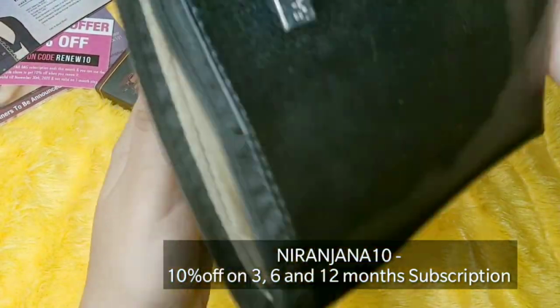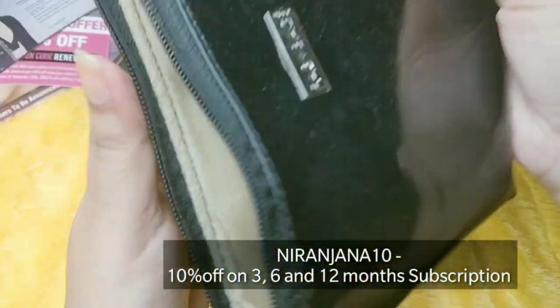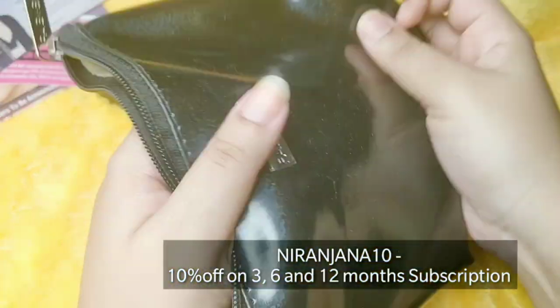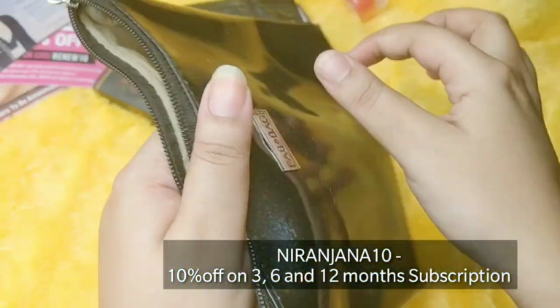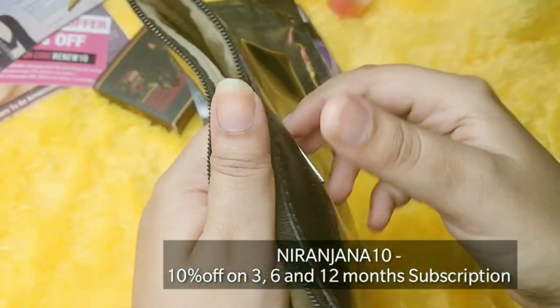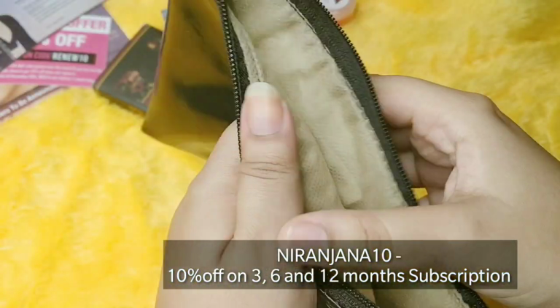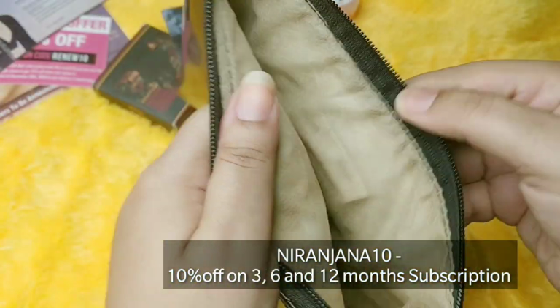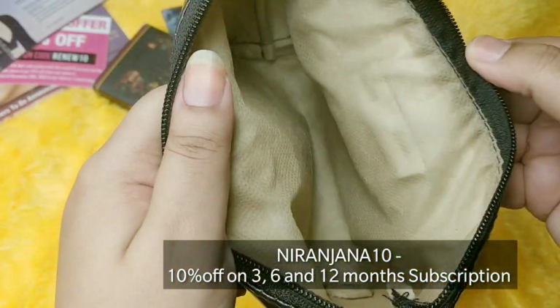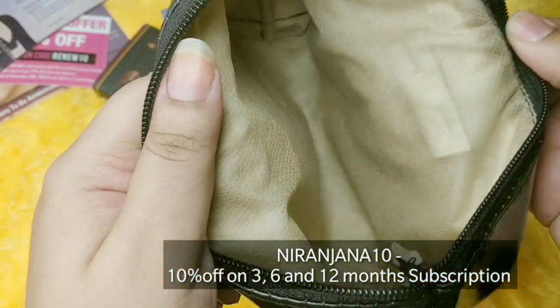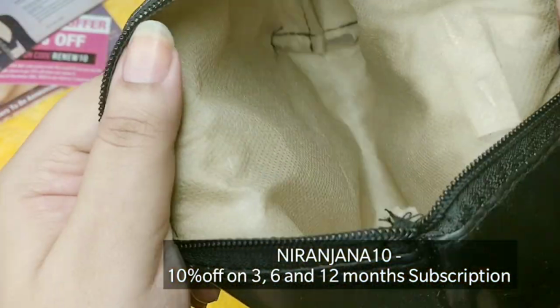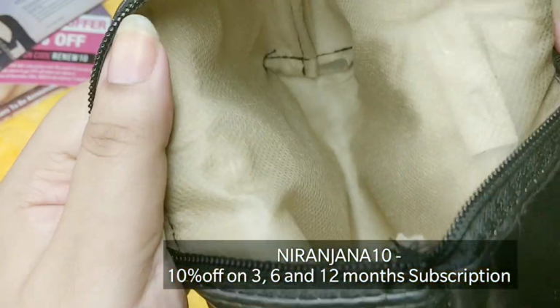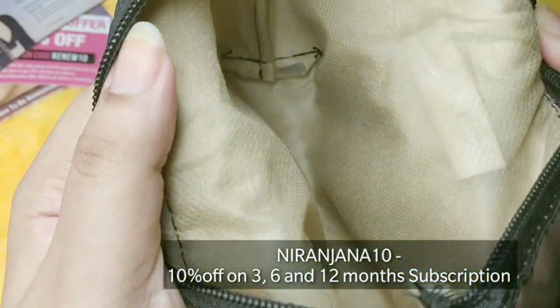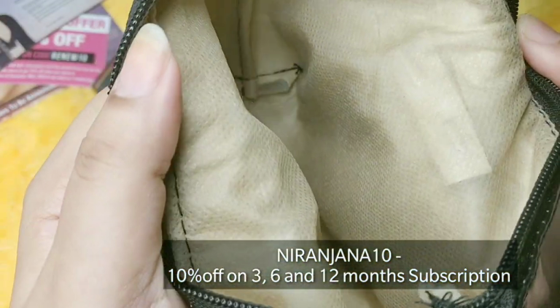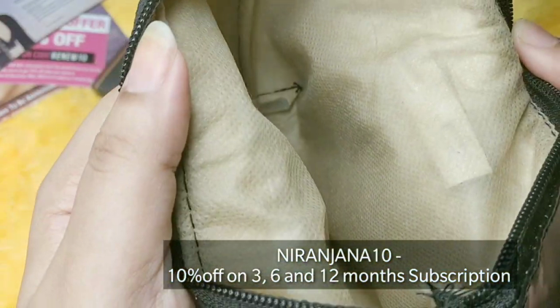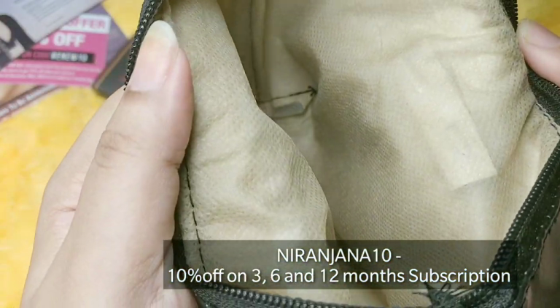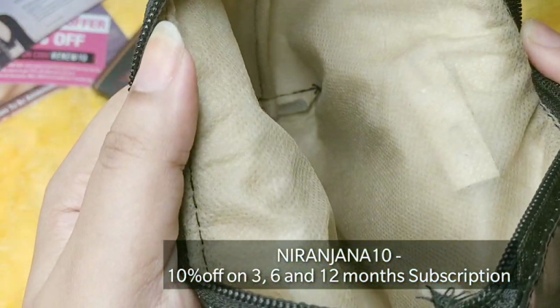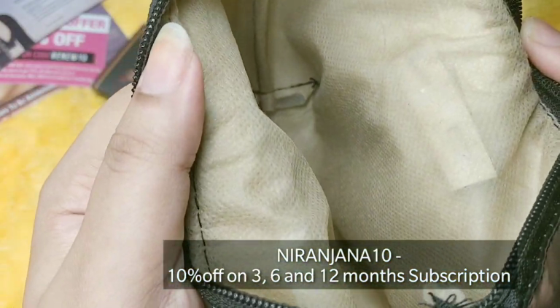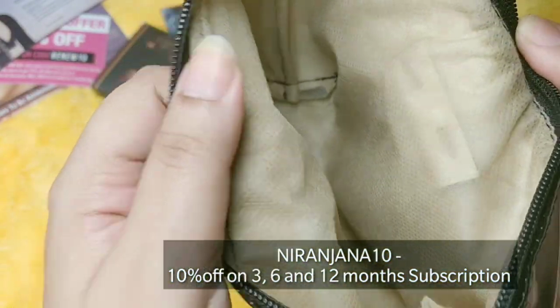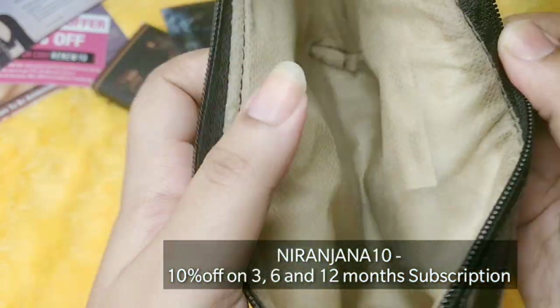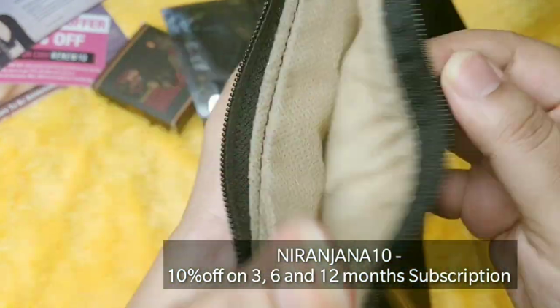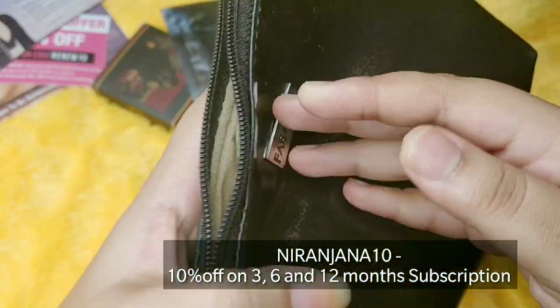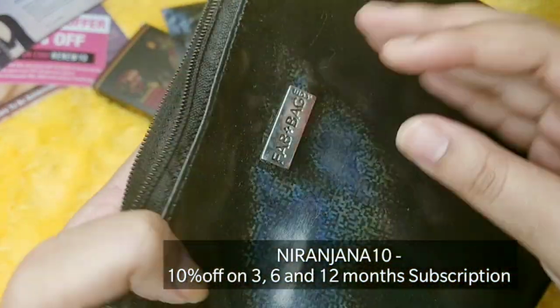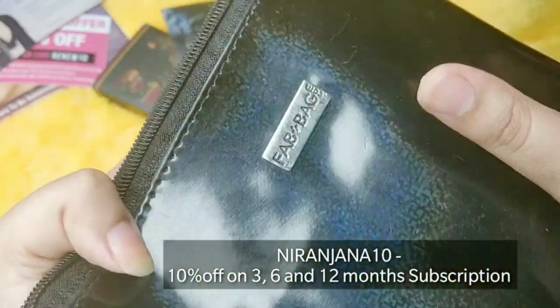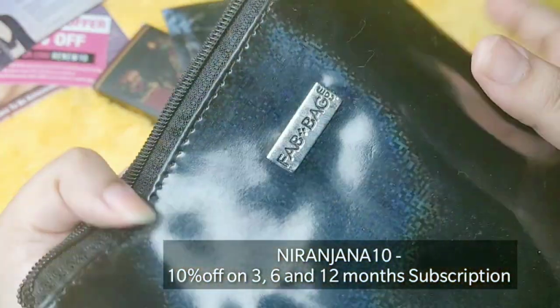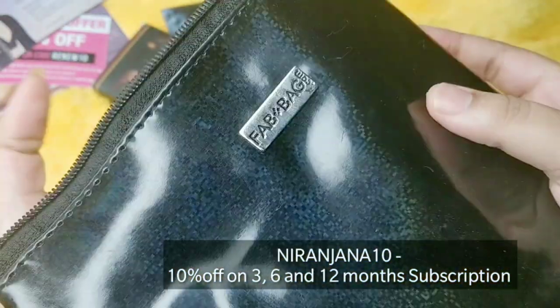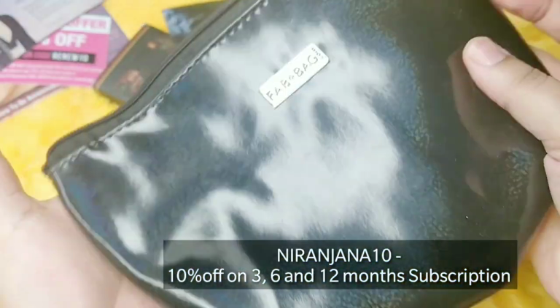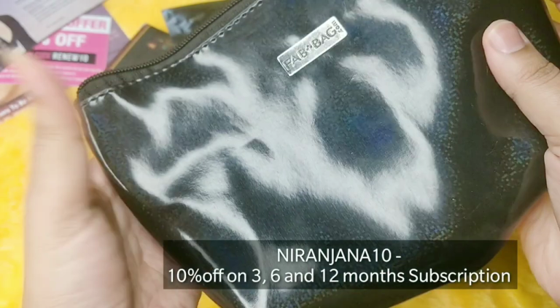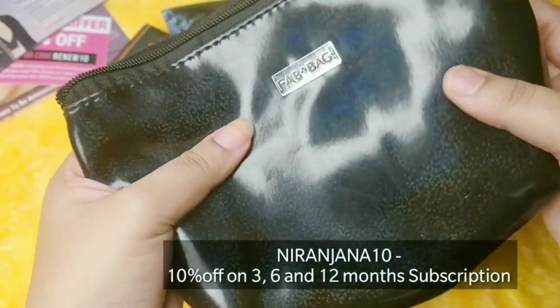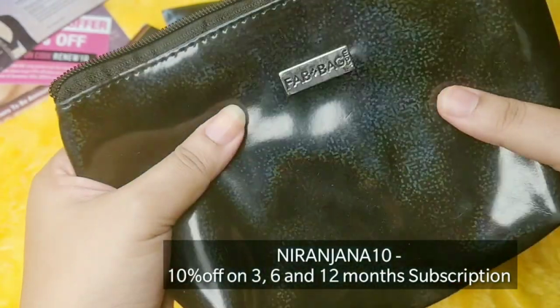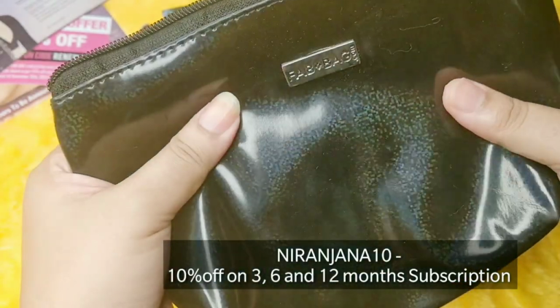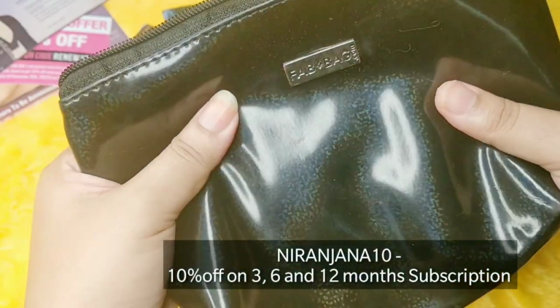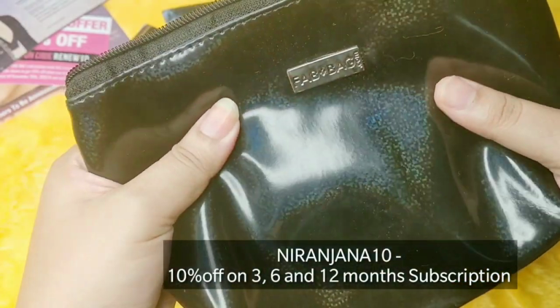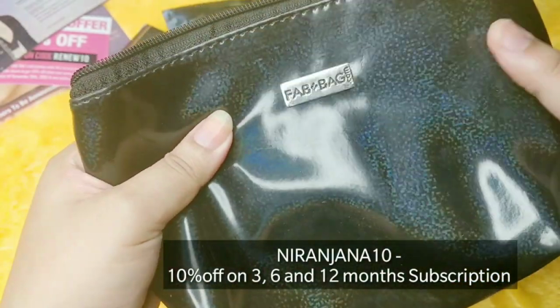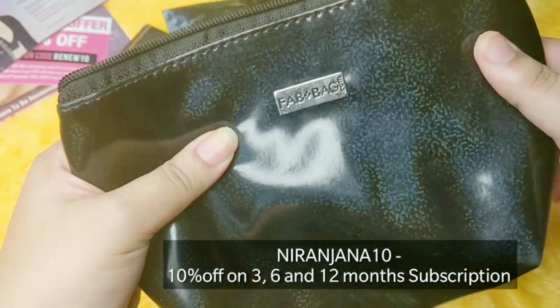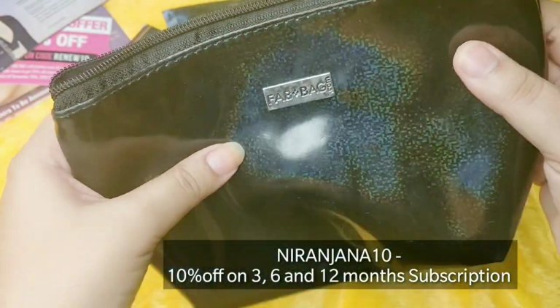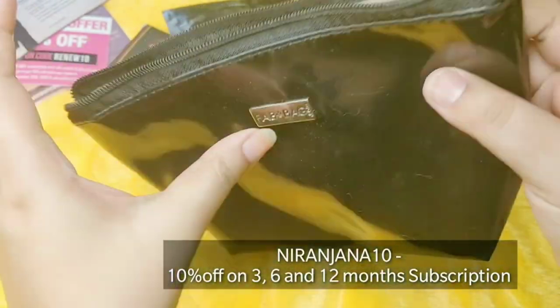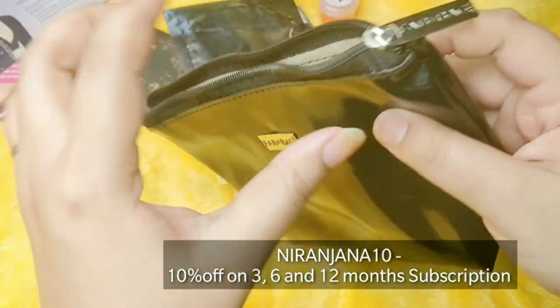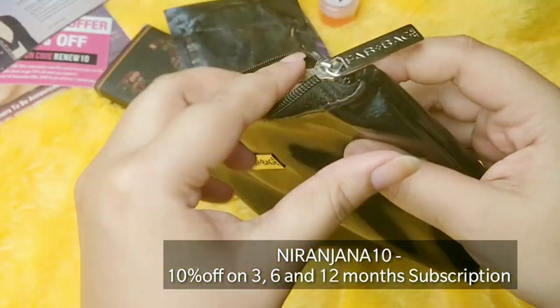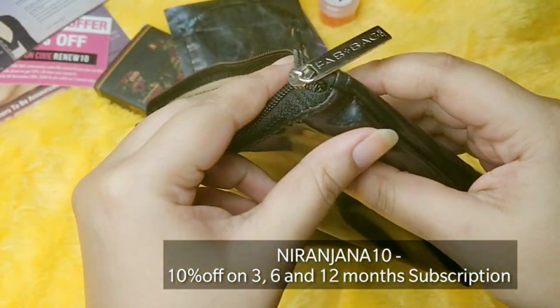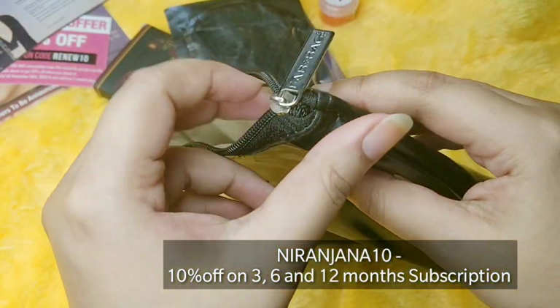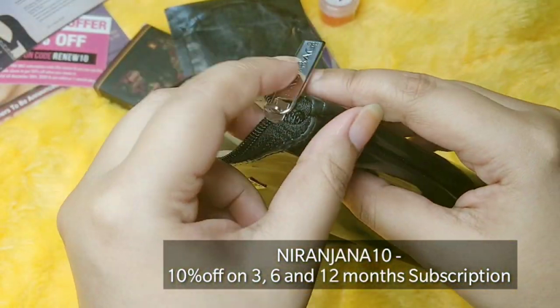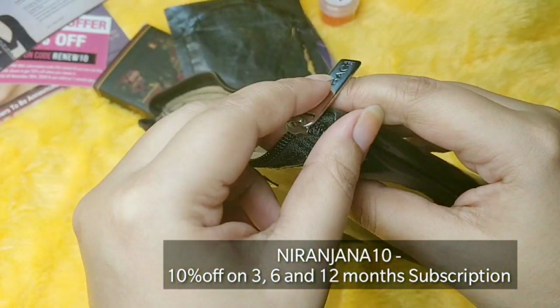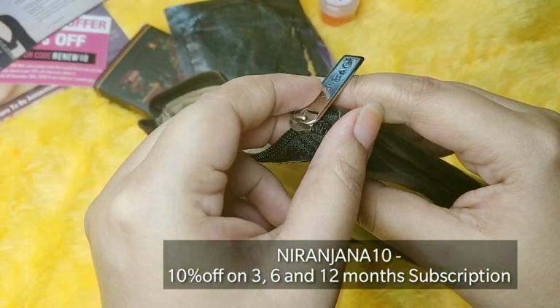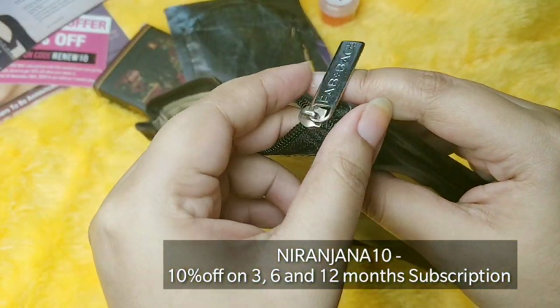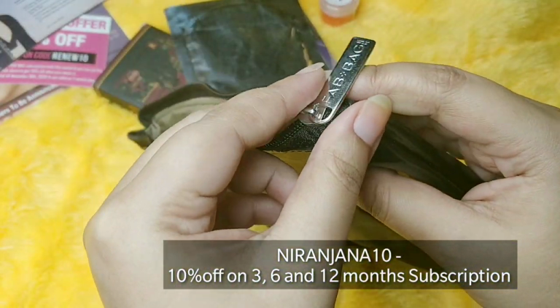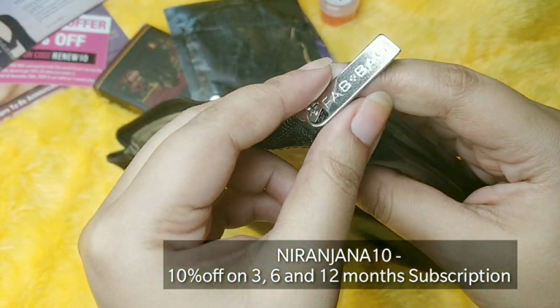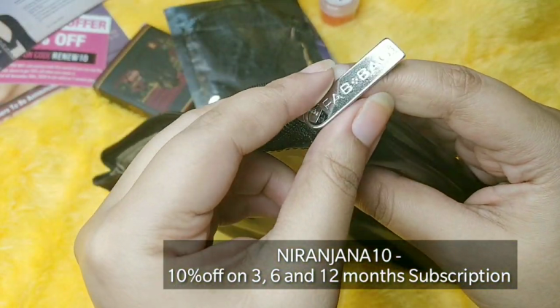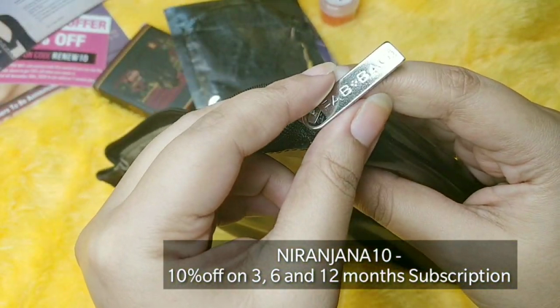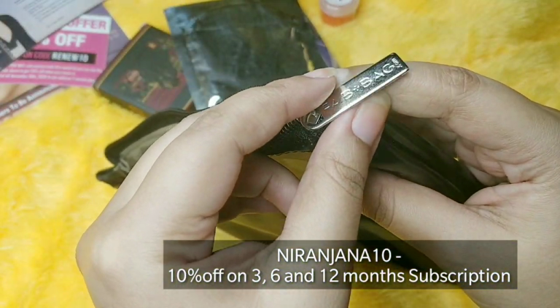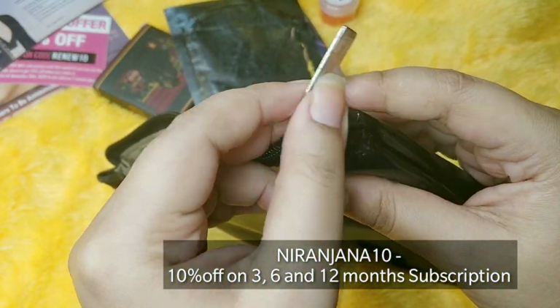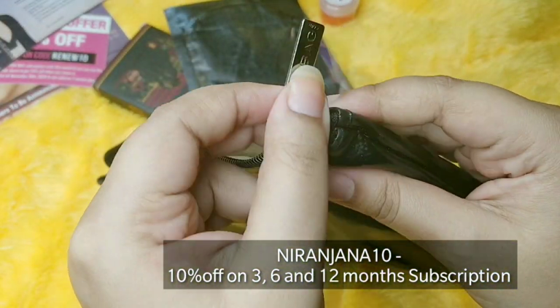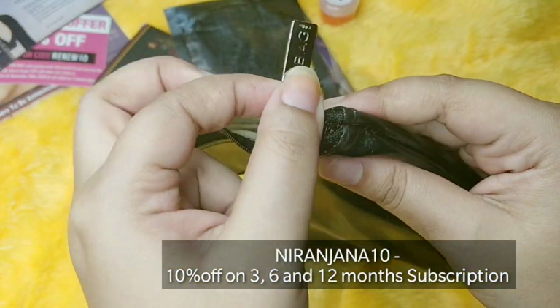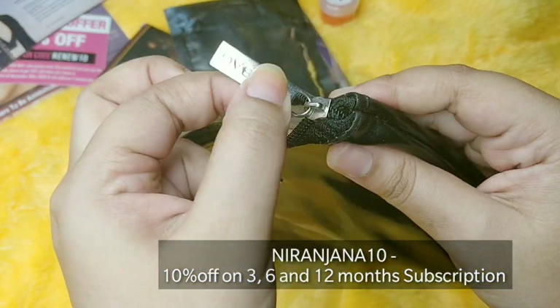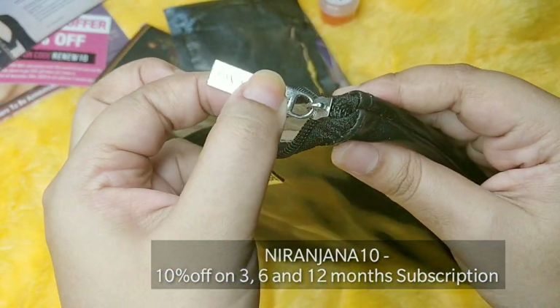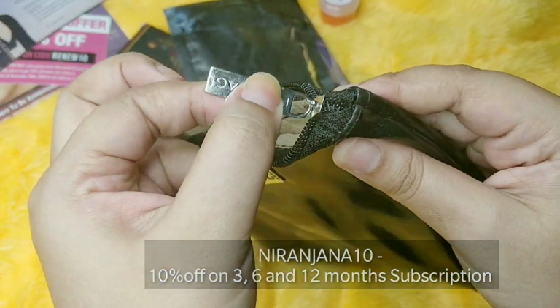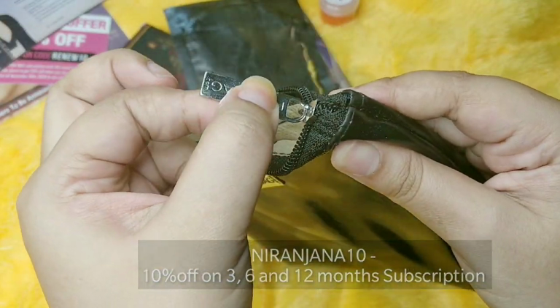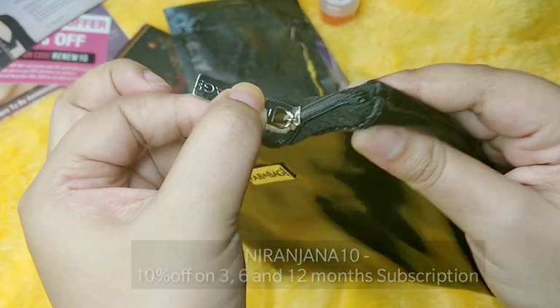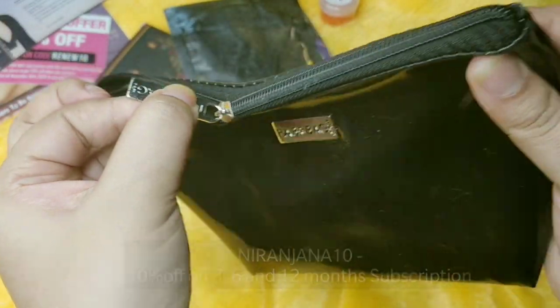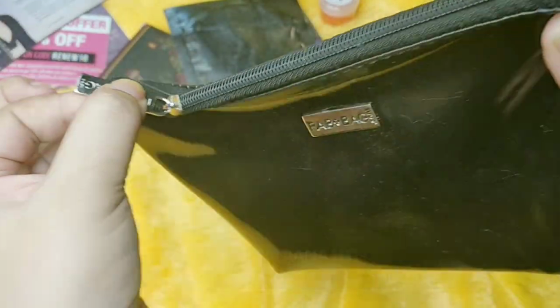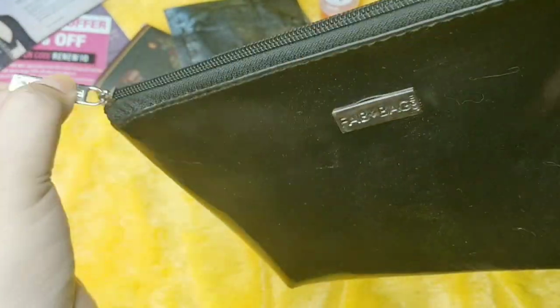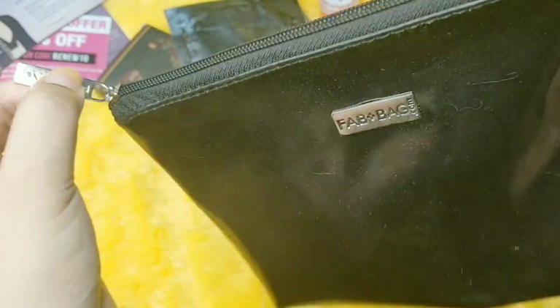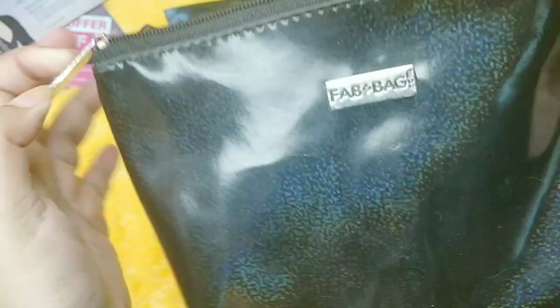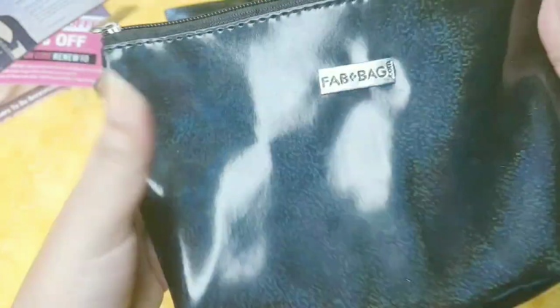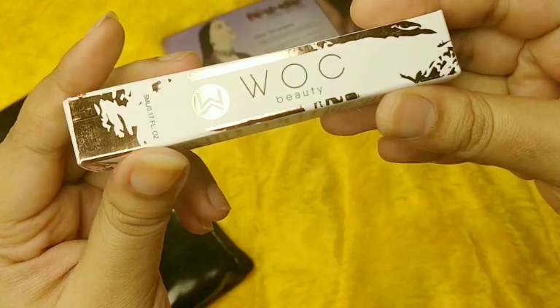This is how the inside of the bag looks - very soft material and a nice good quality zipper.